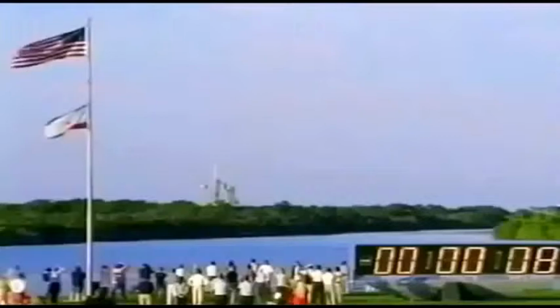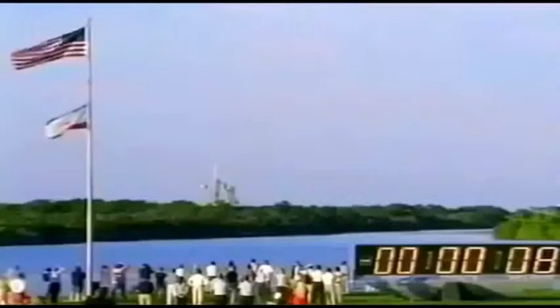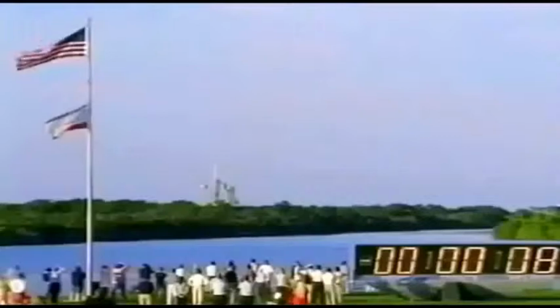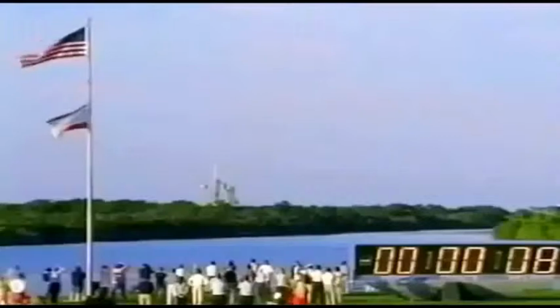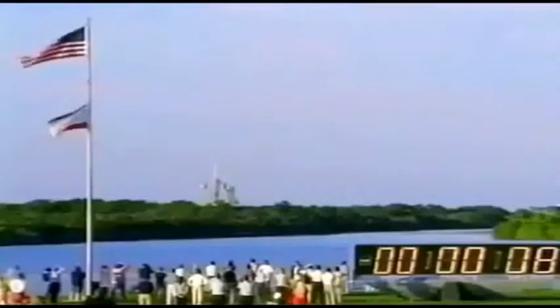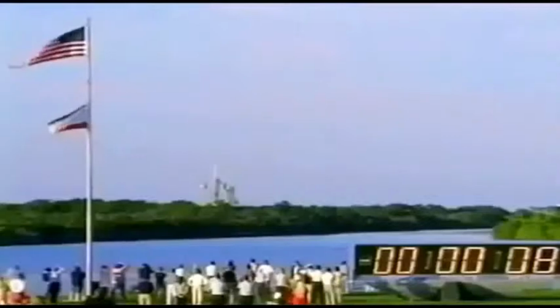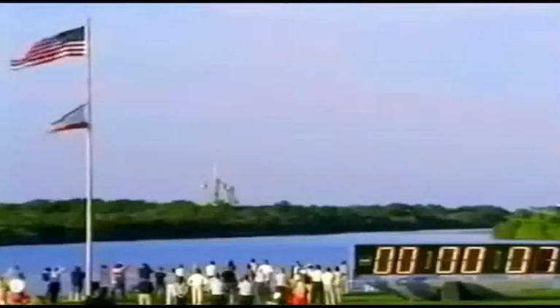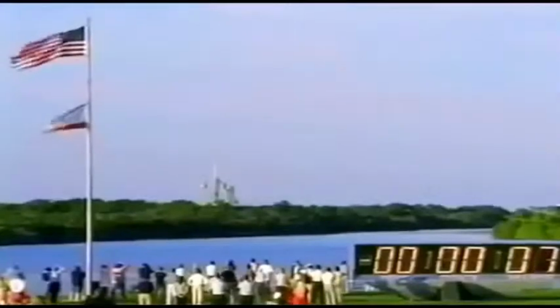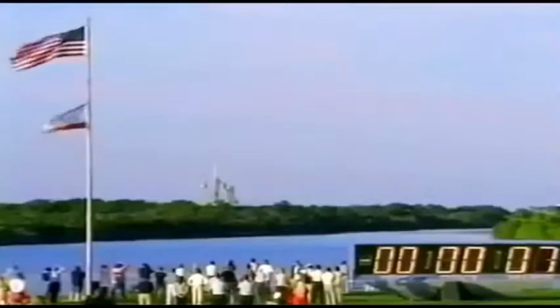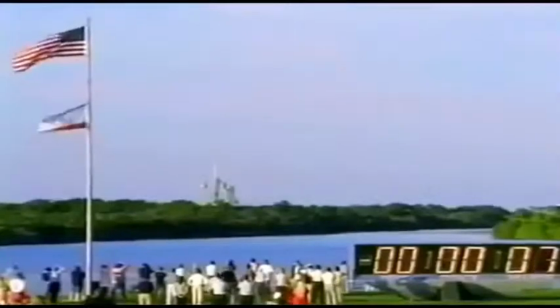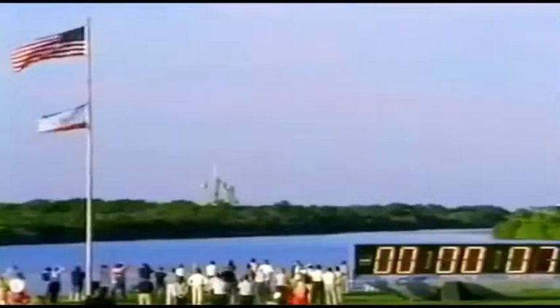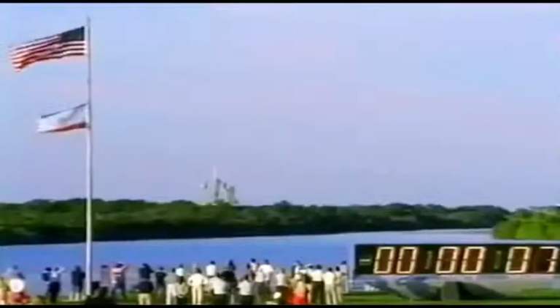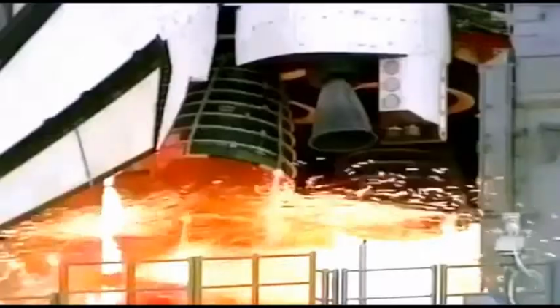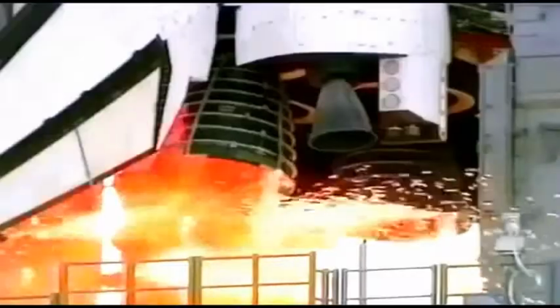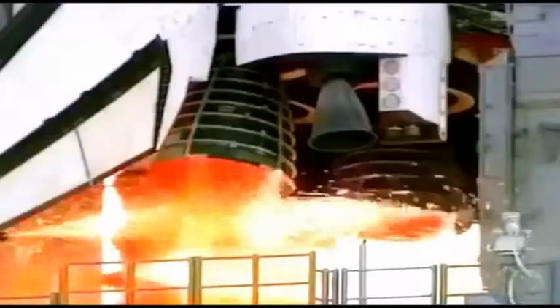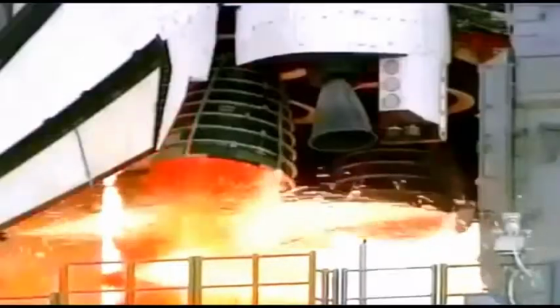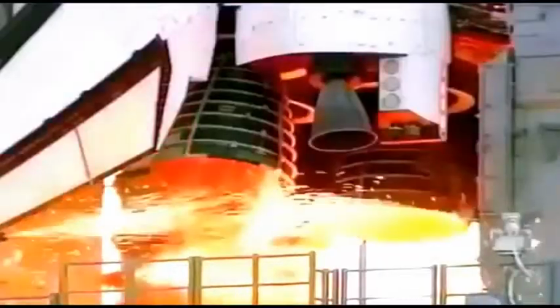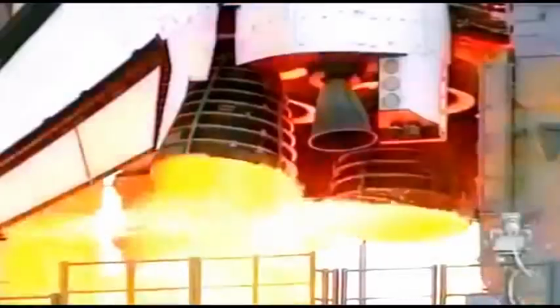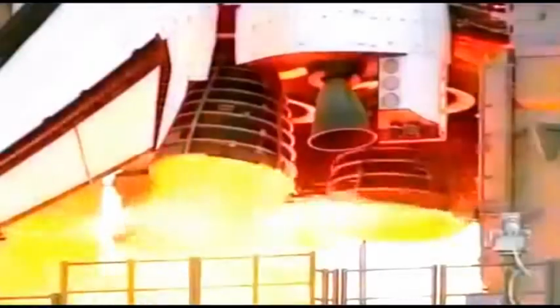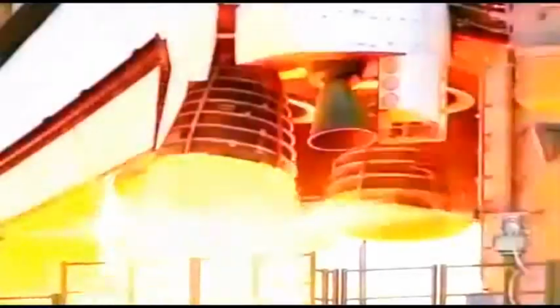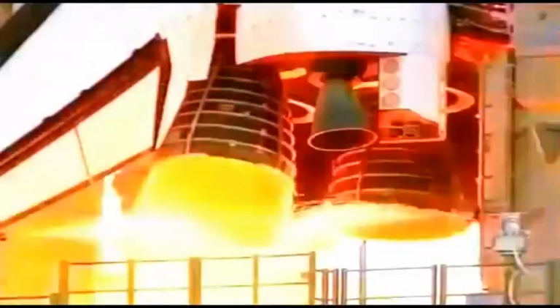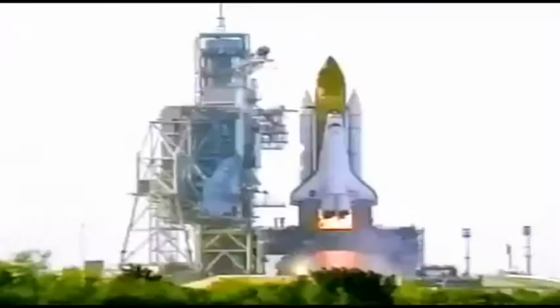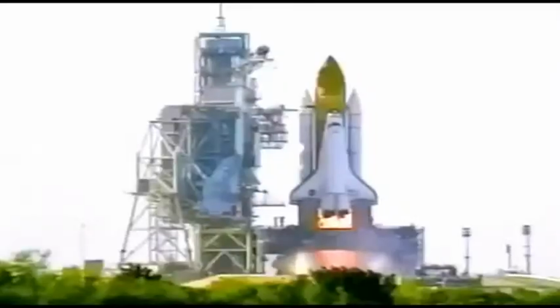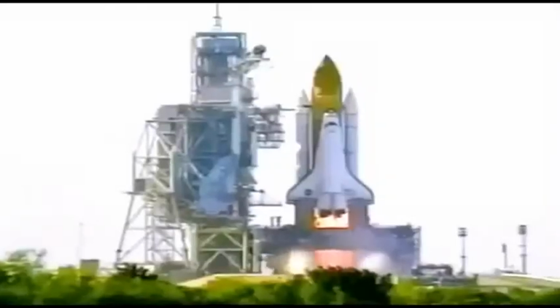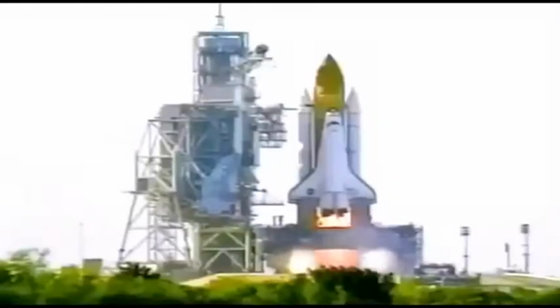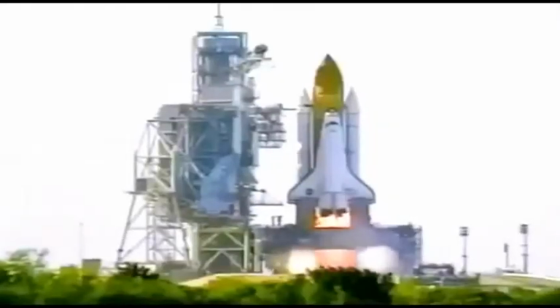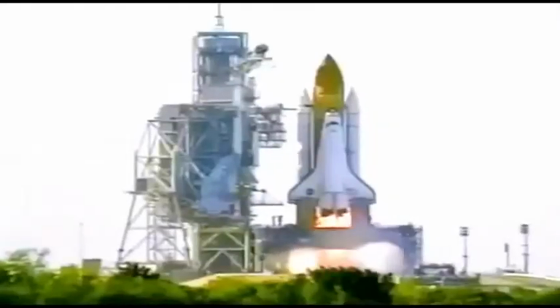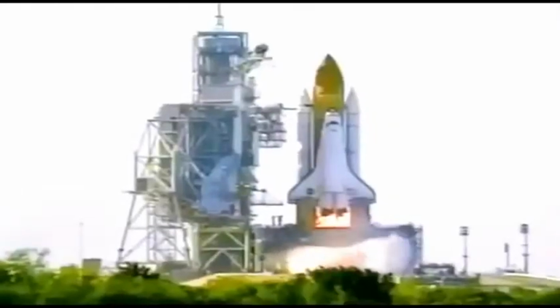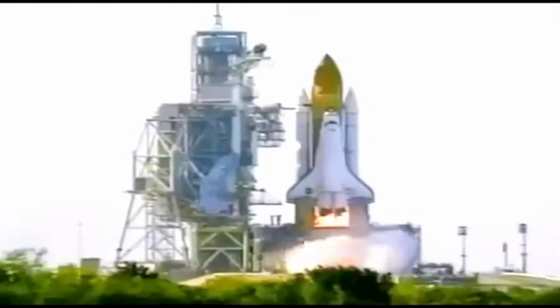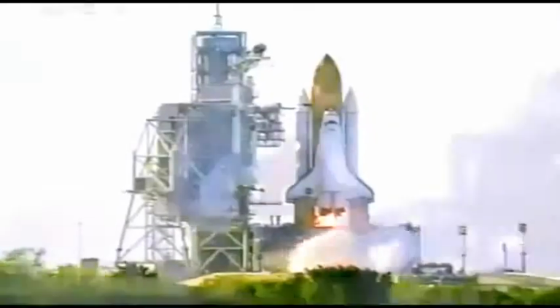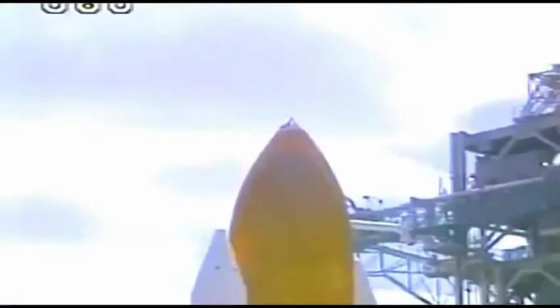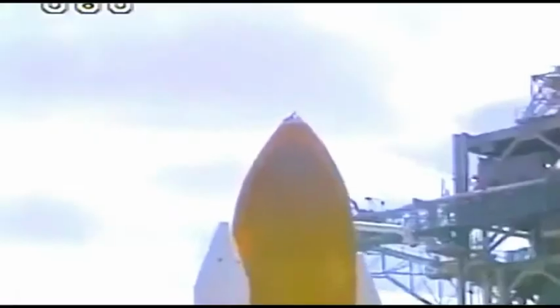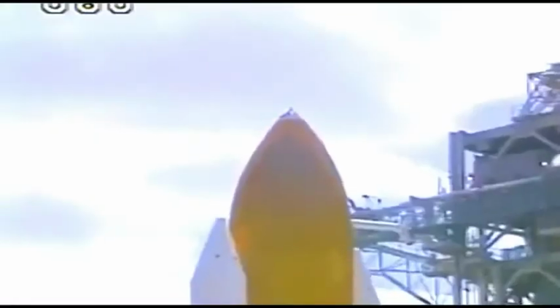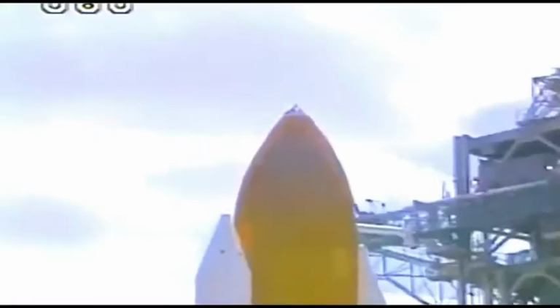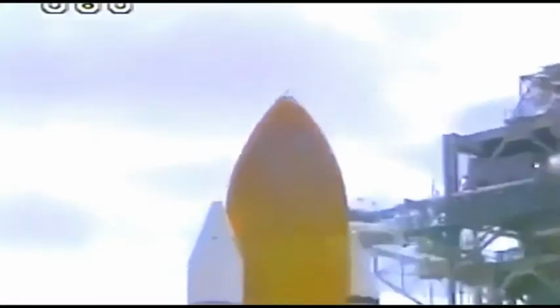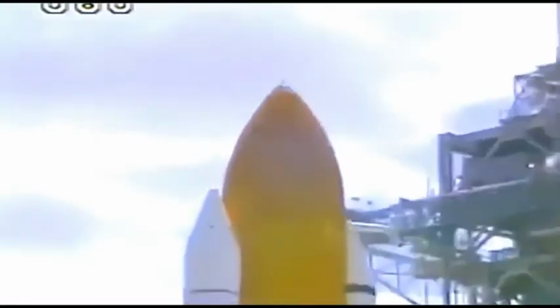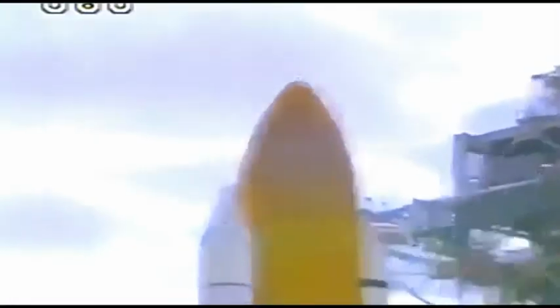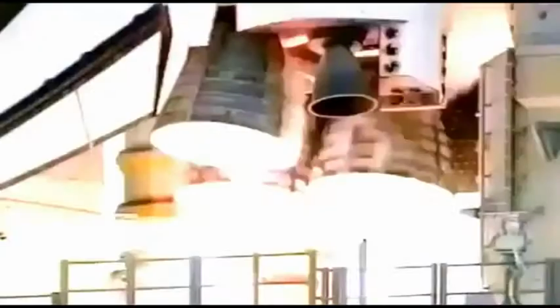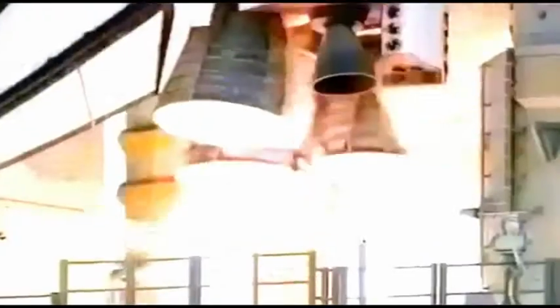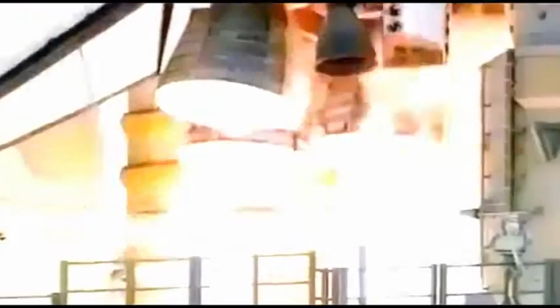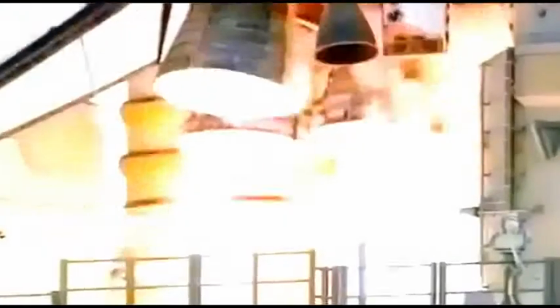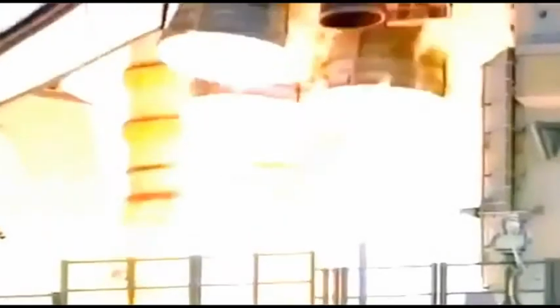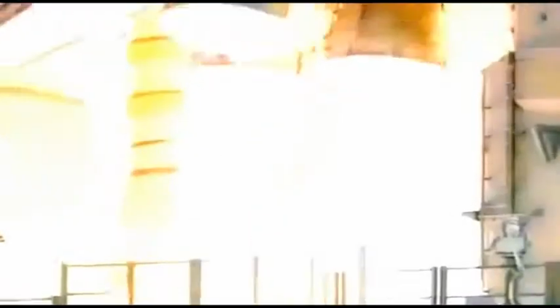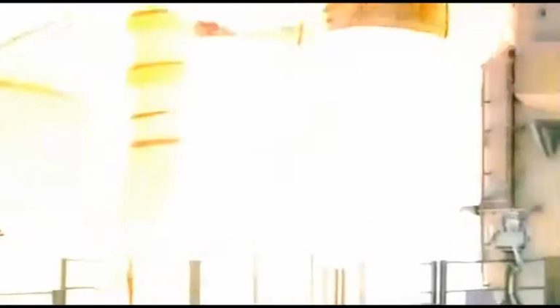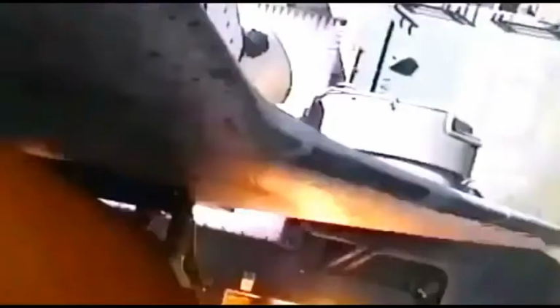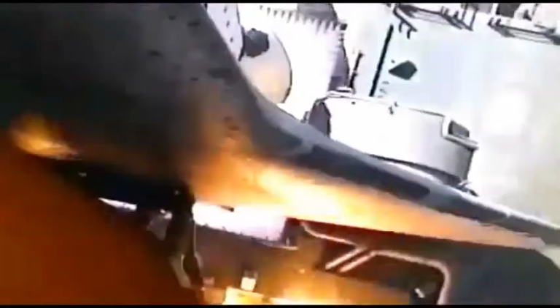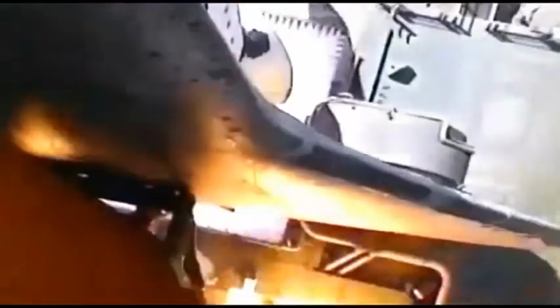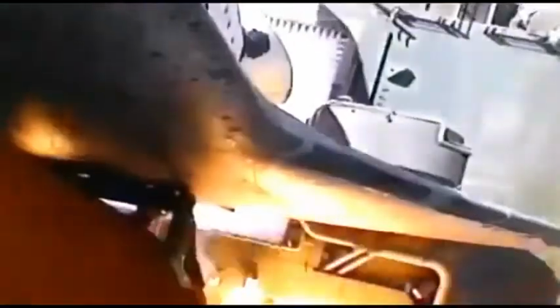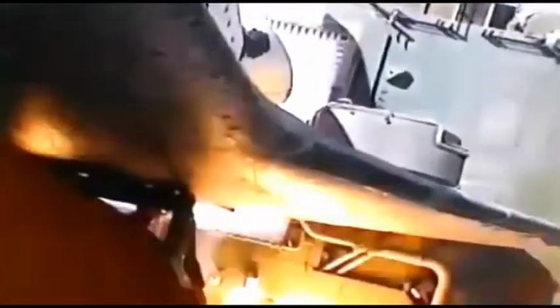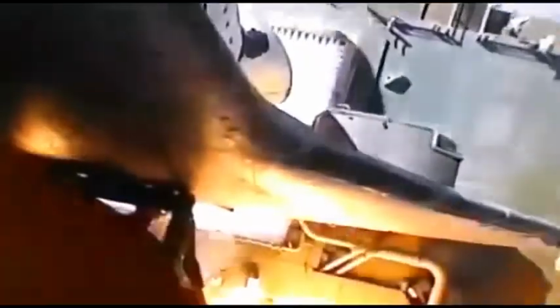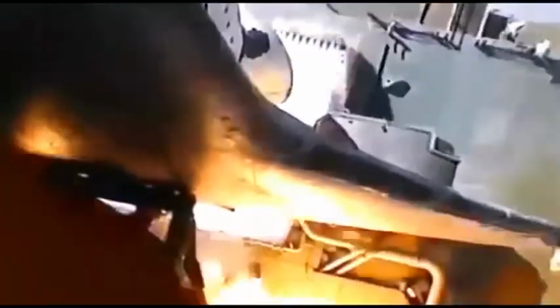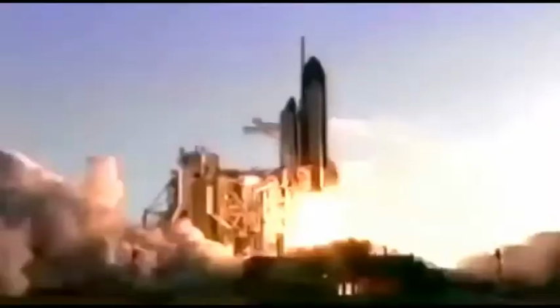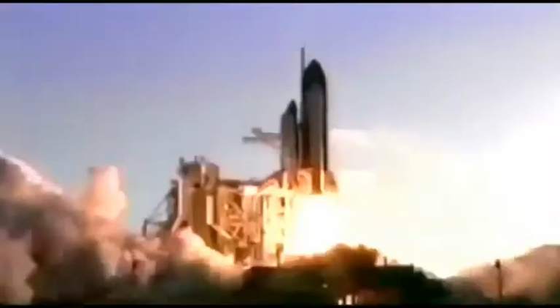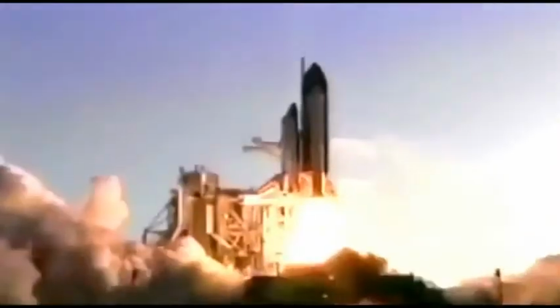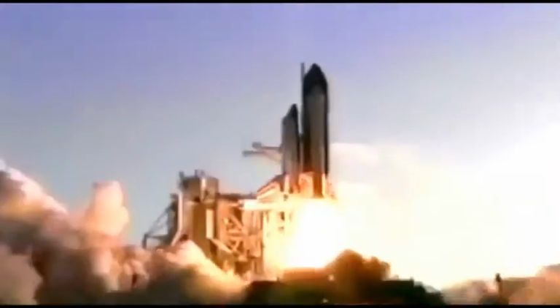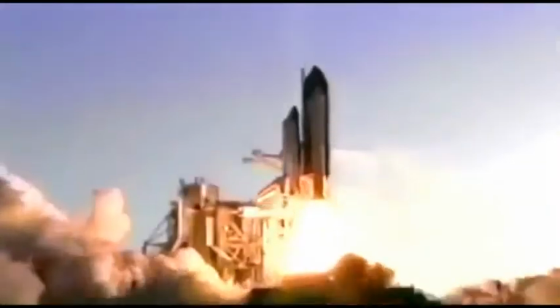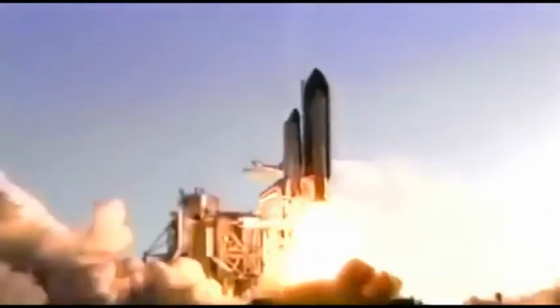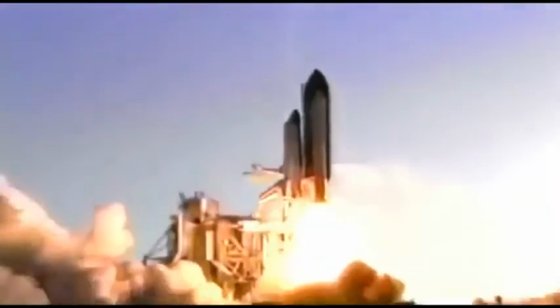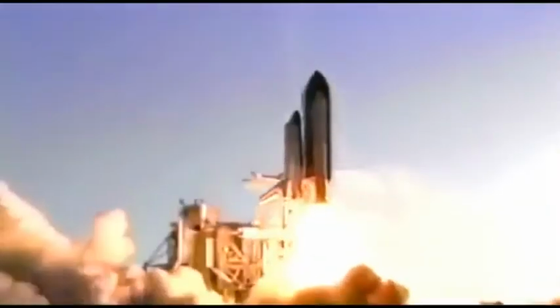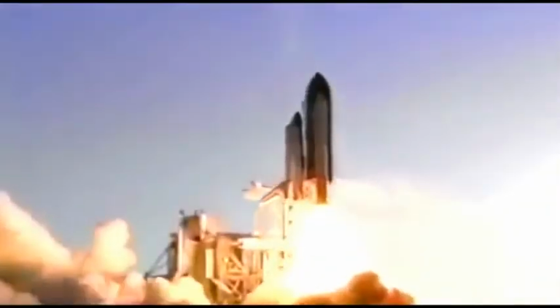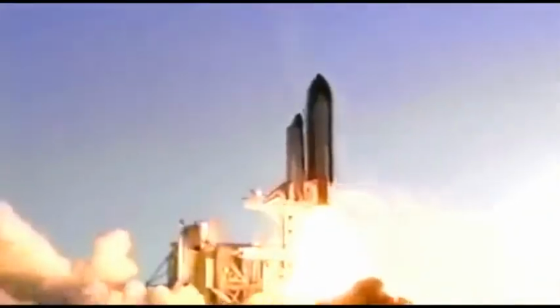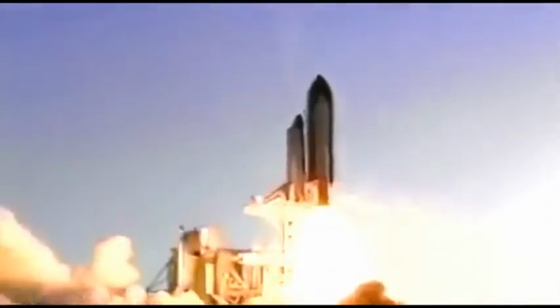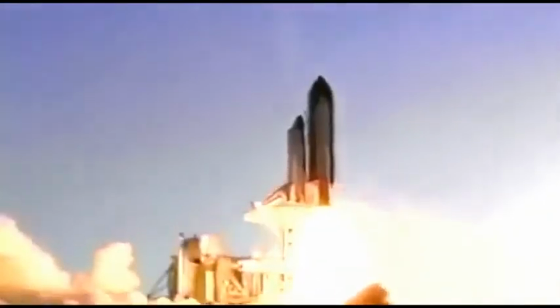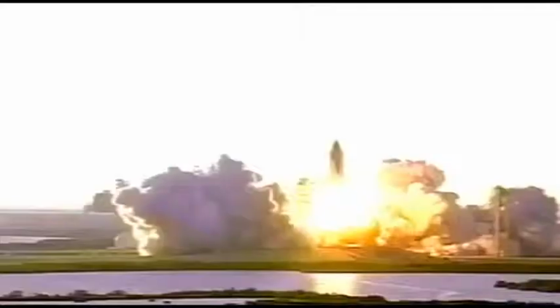10, 9, 8, 5, 4, and liftoff of space shuttle Atlantis.